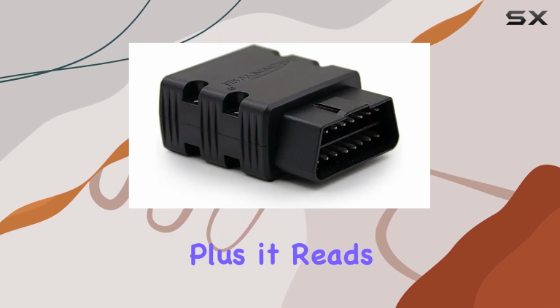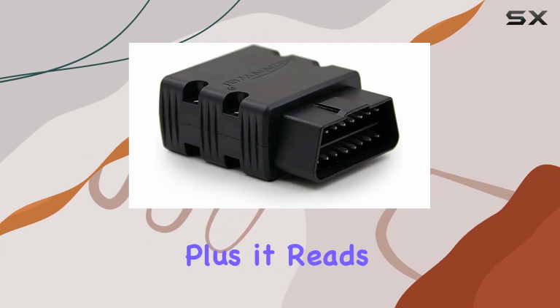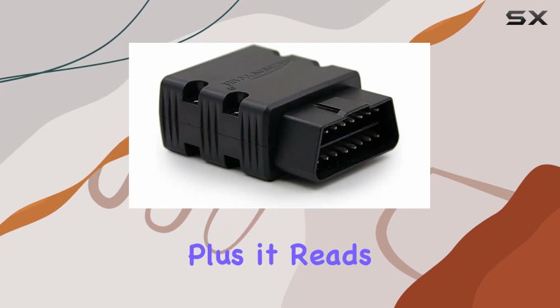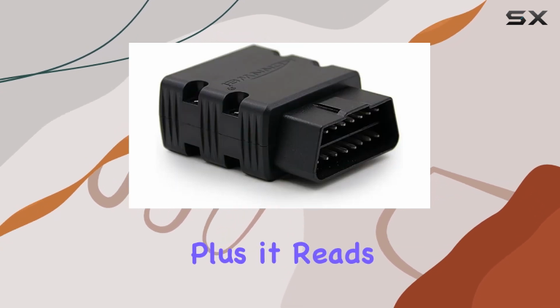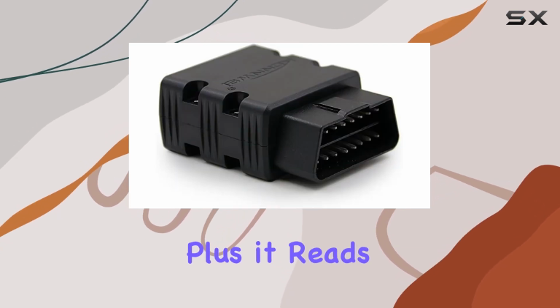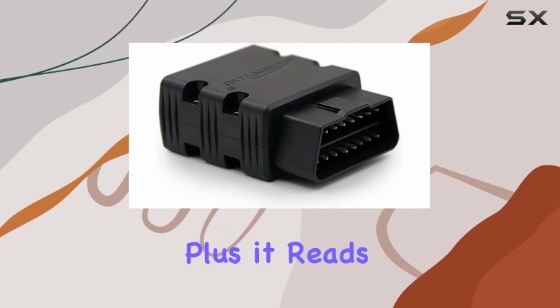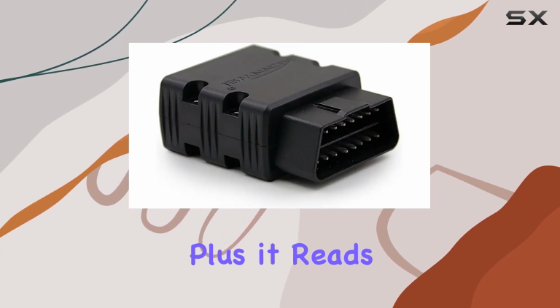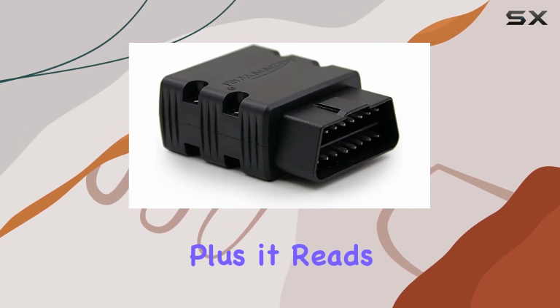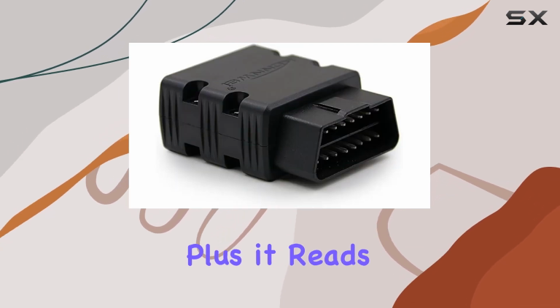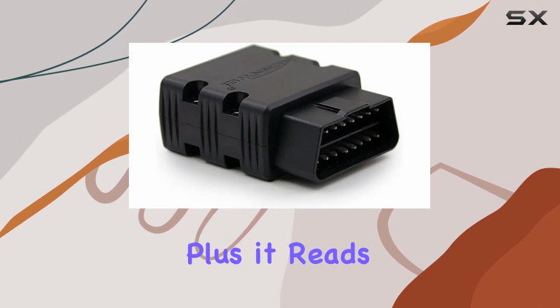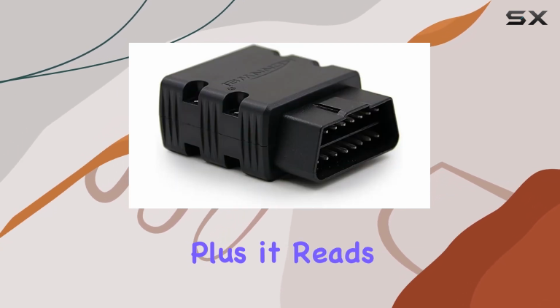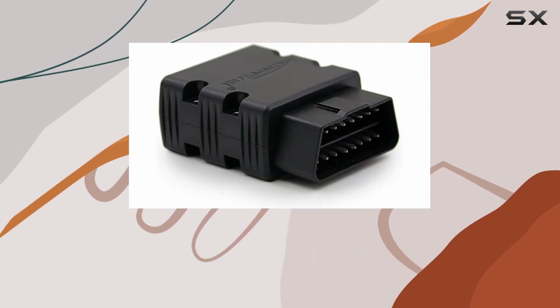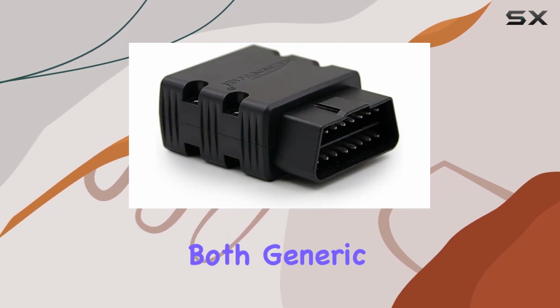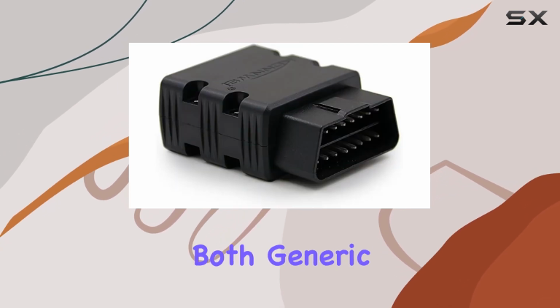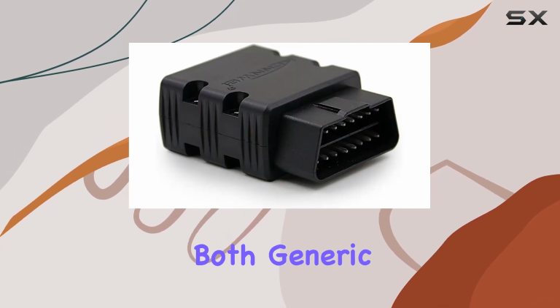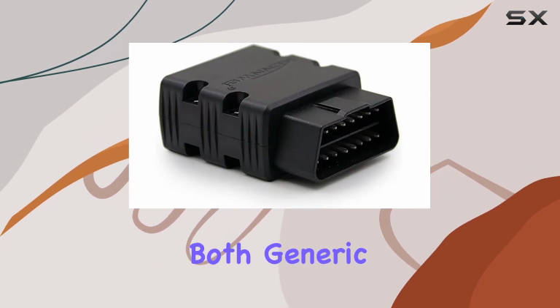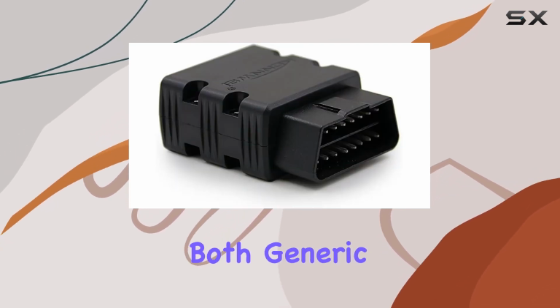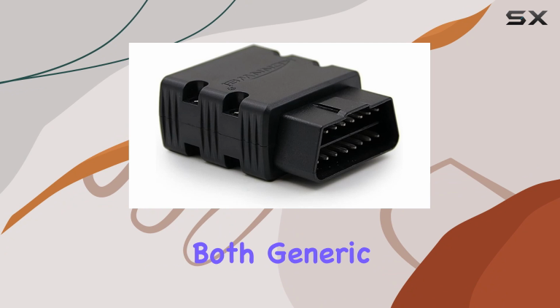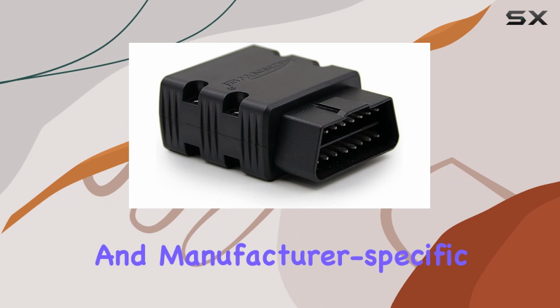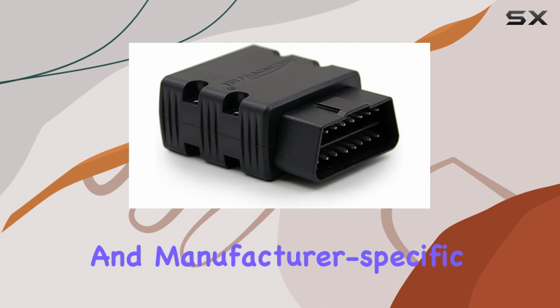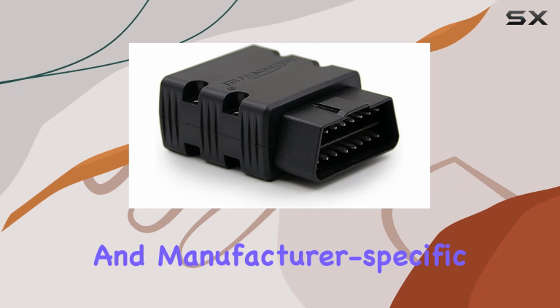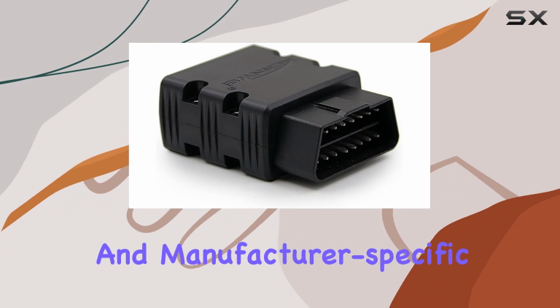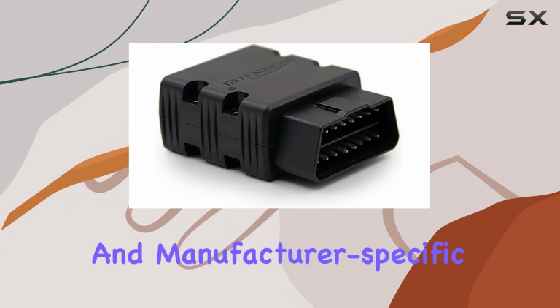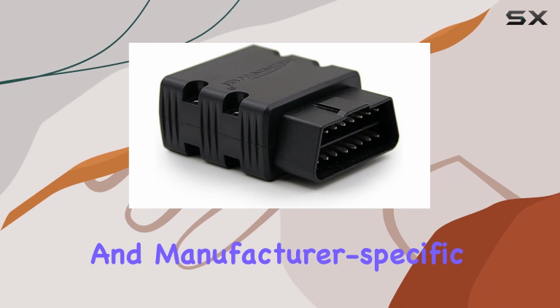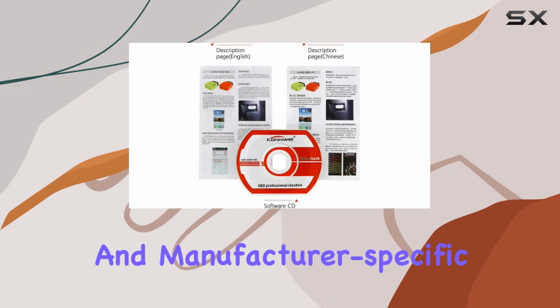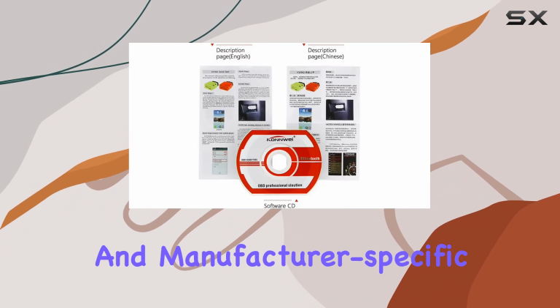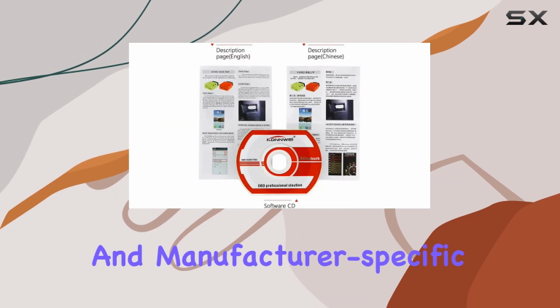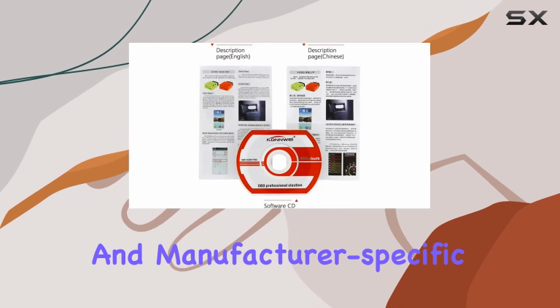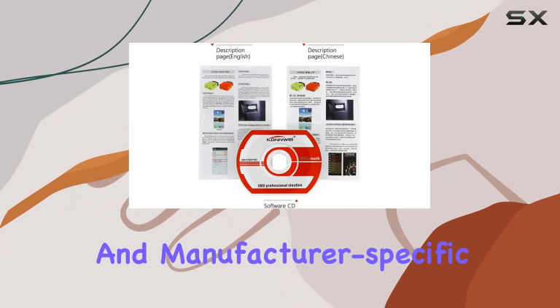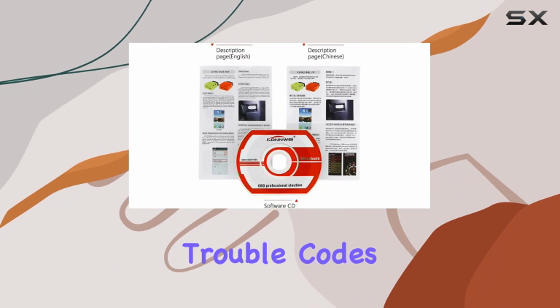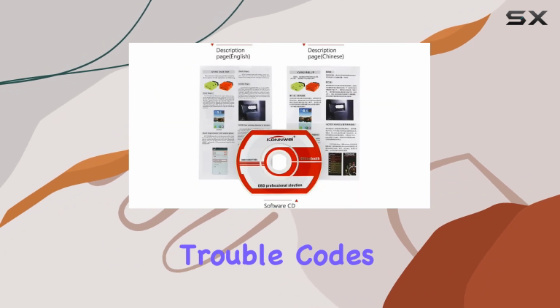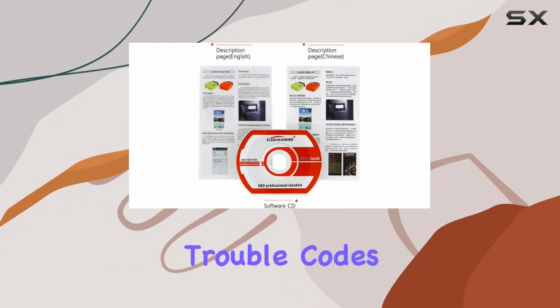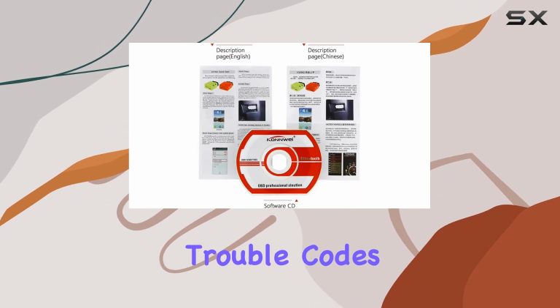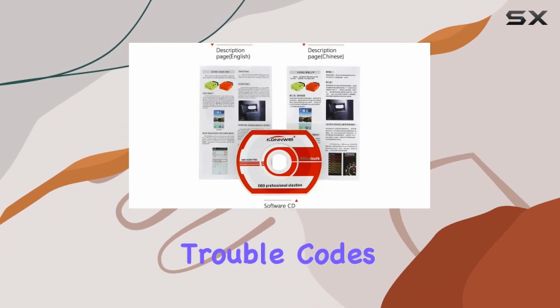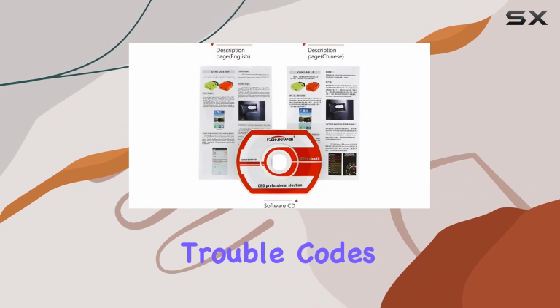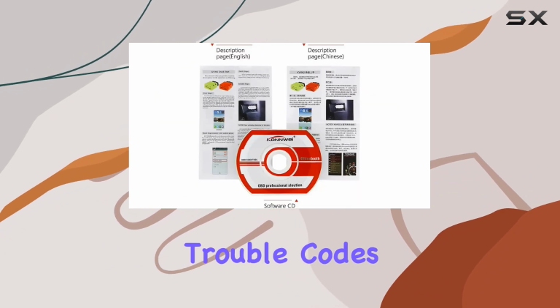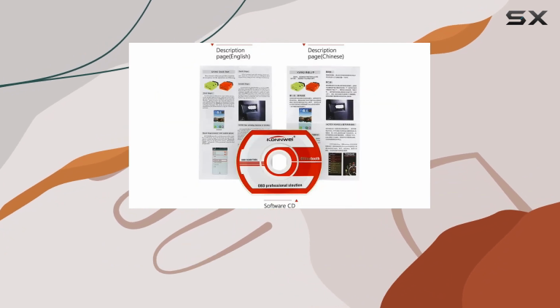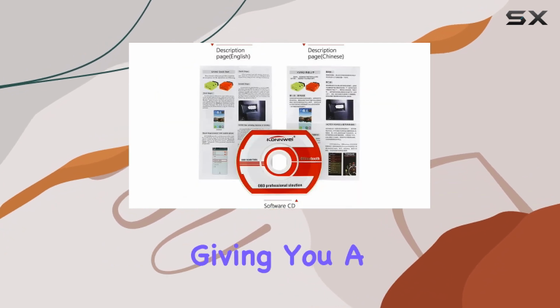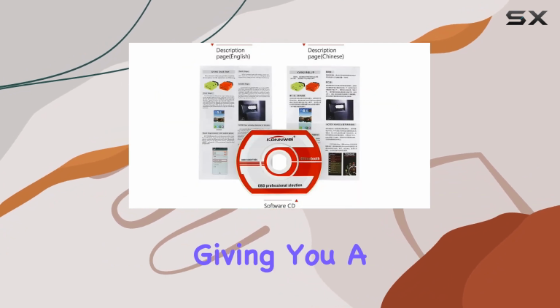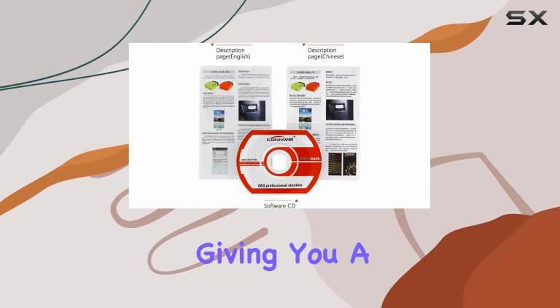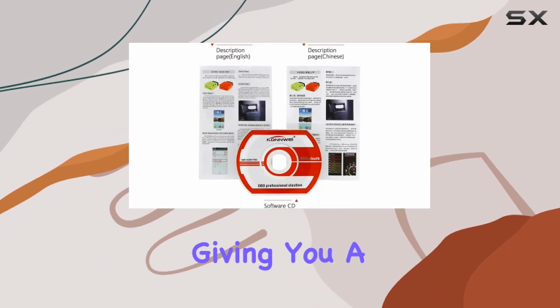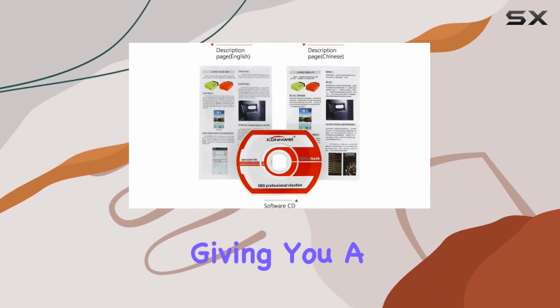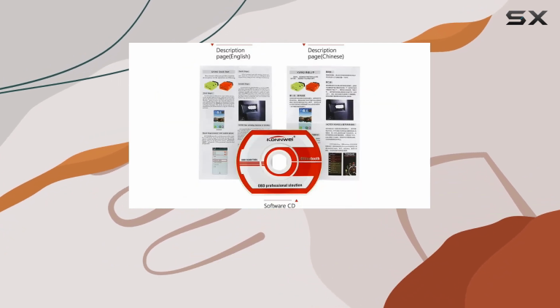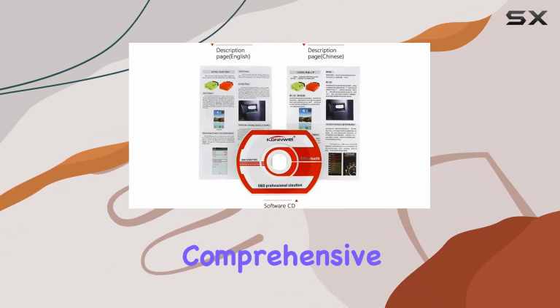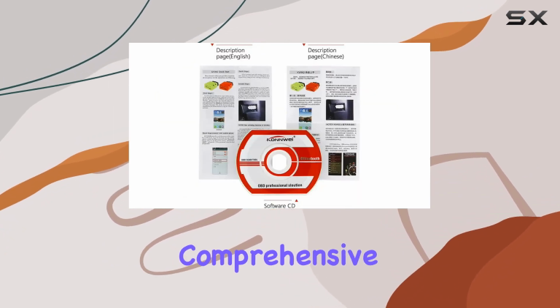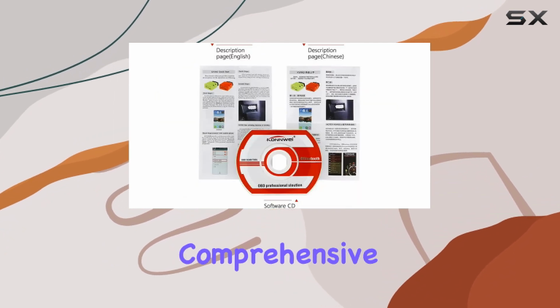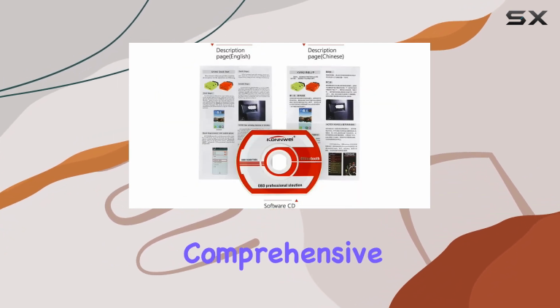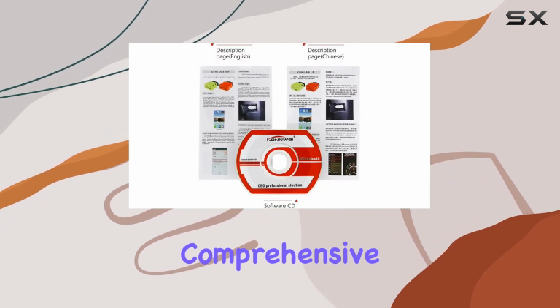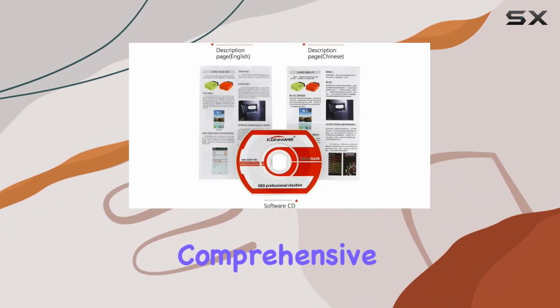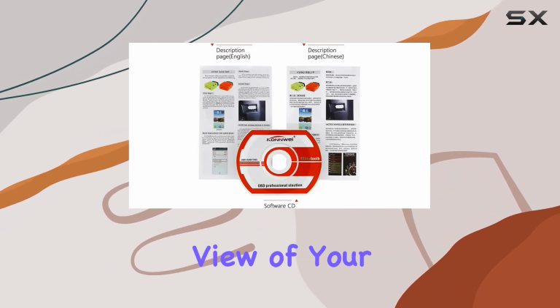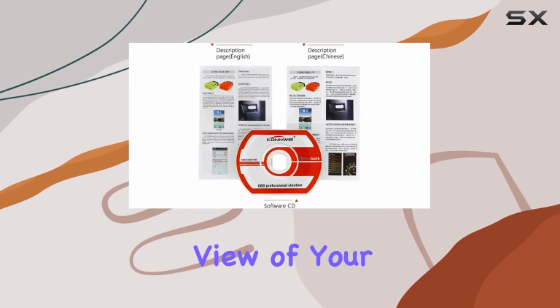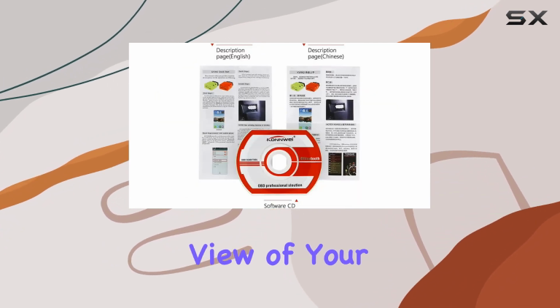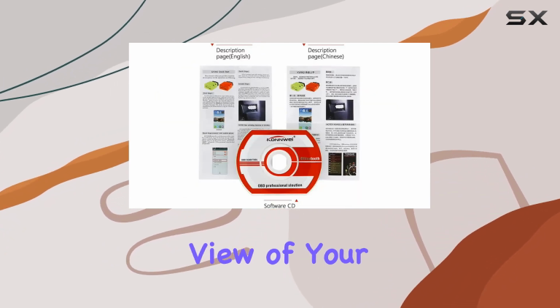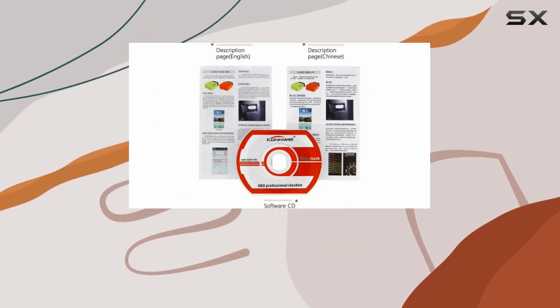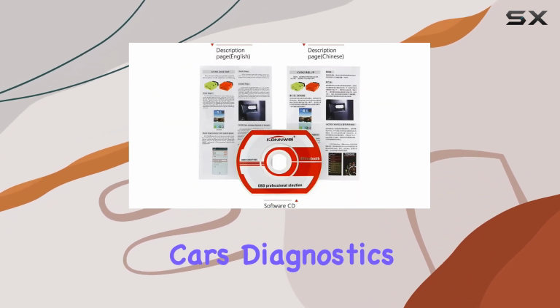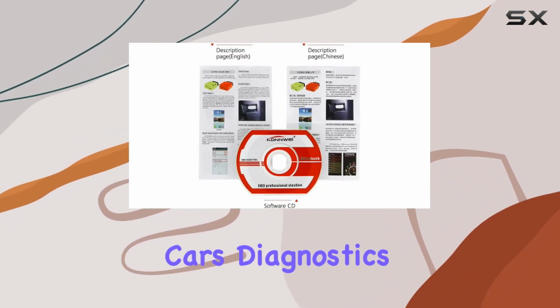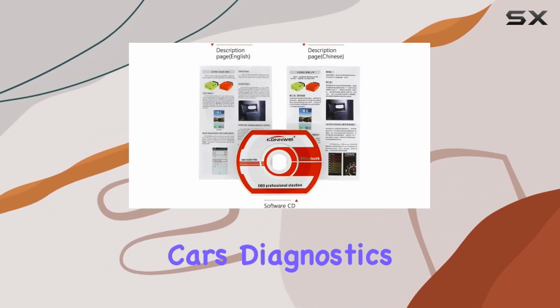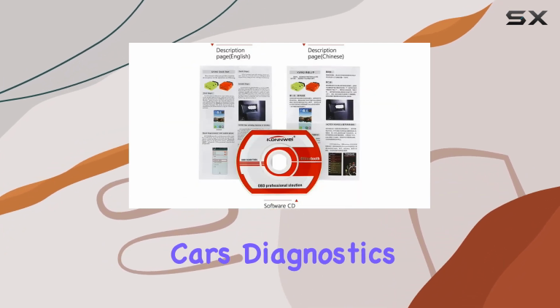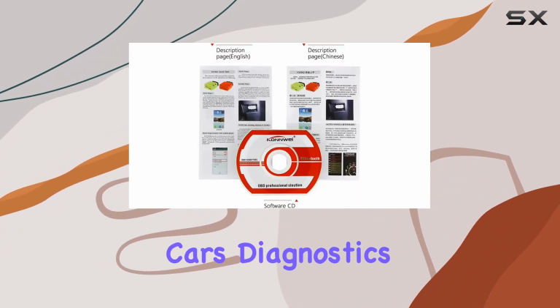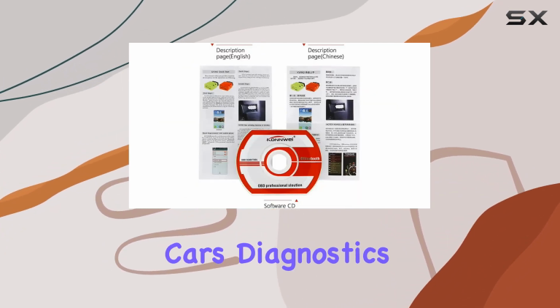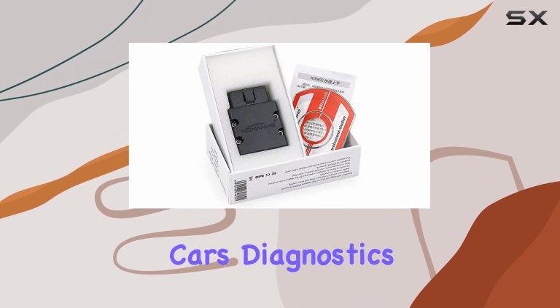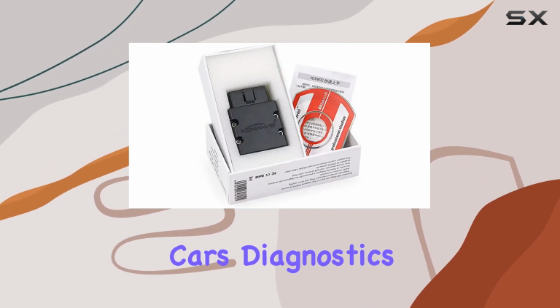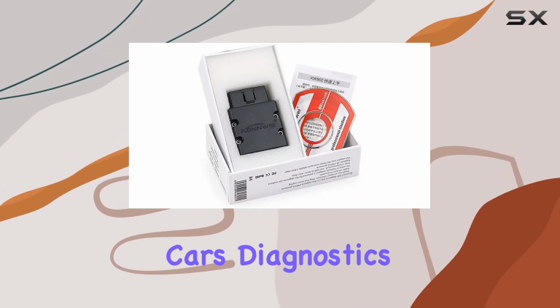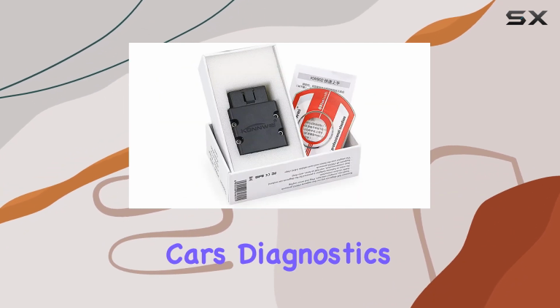Plus, it reads both generic and manufacturer-specific trouble codes, giving you a comprehensive view of your car's diagnostics.